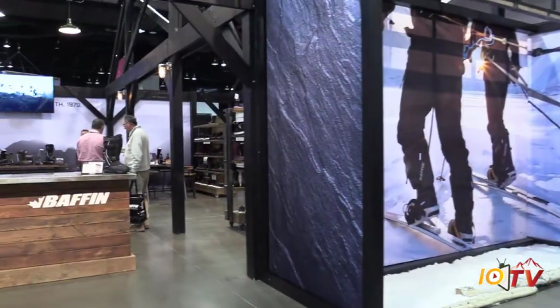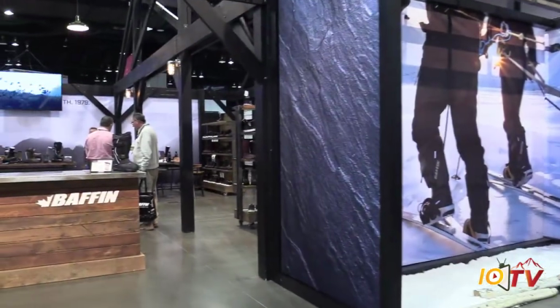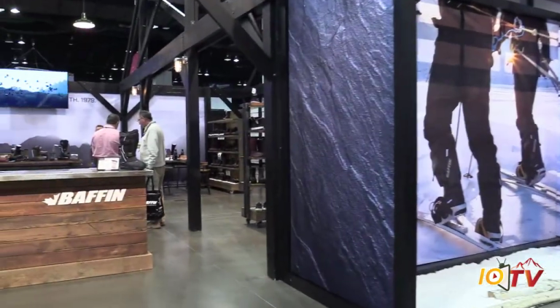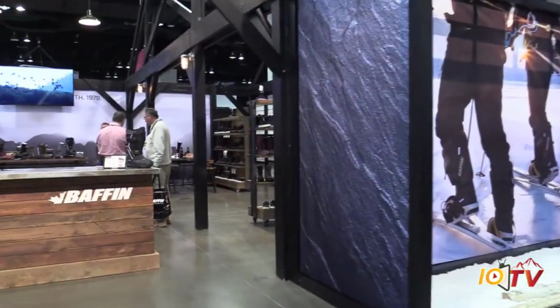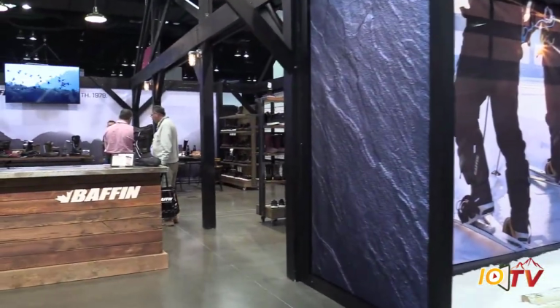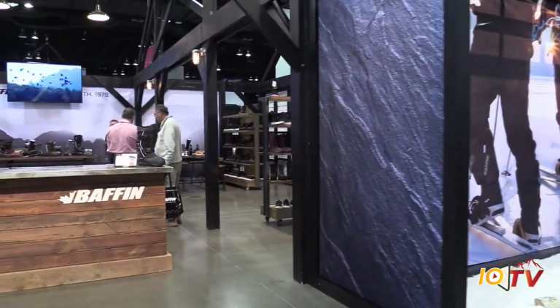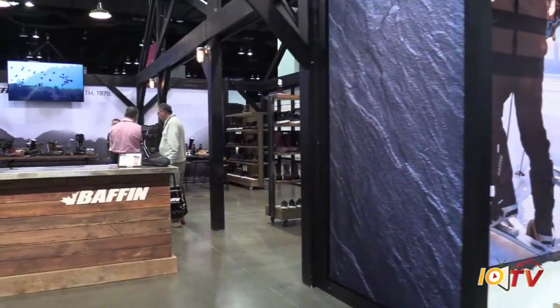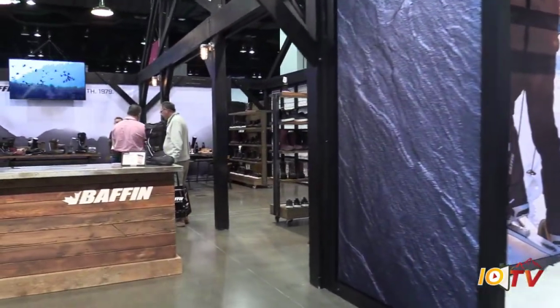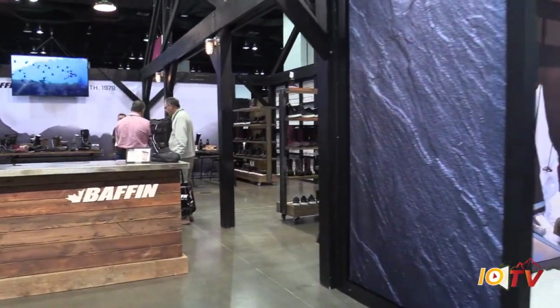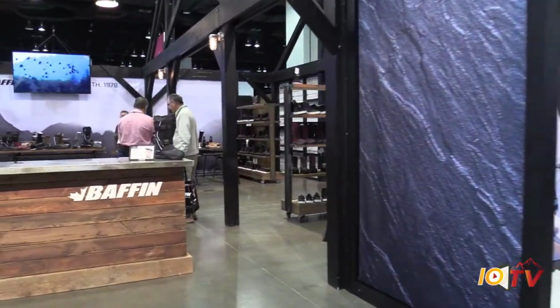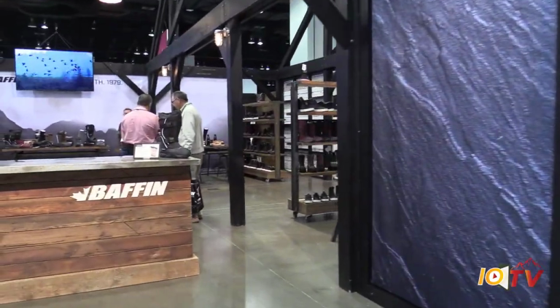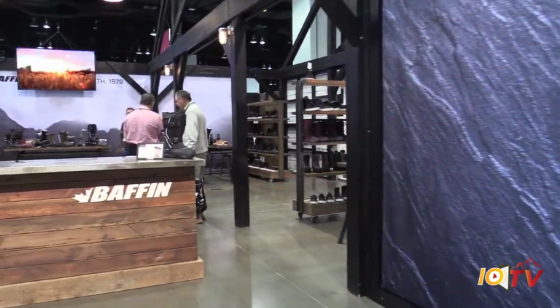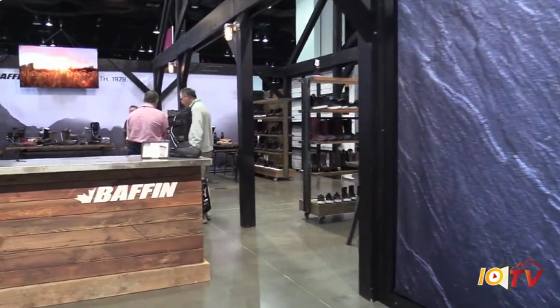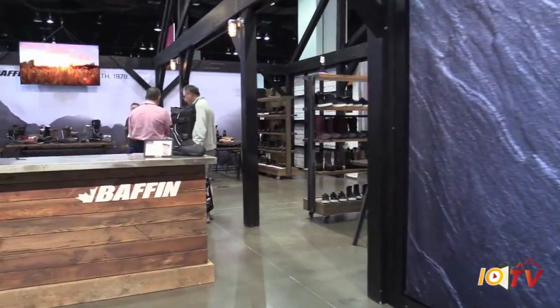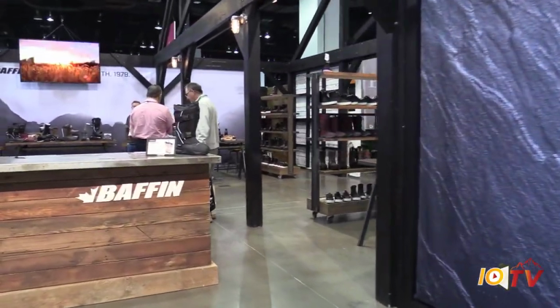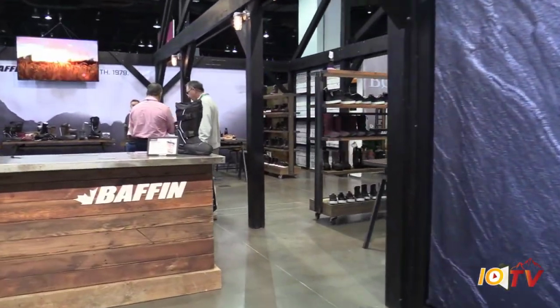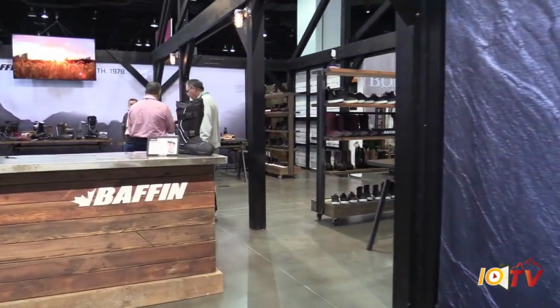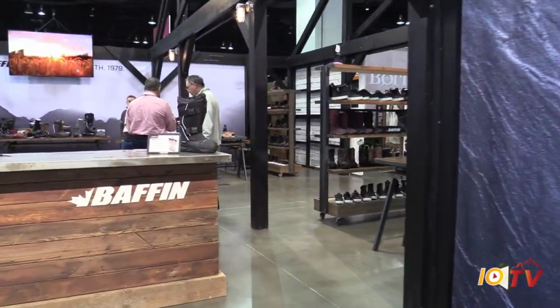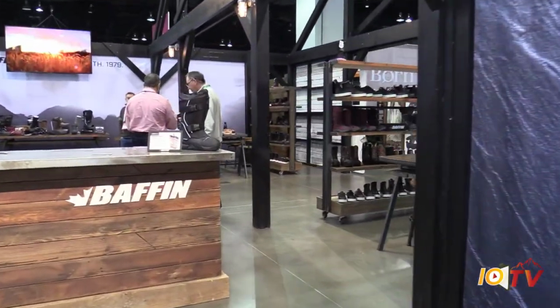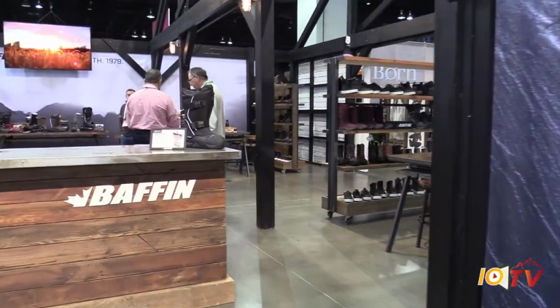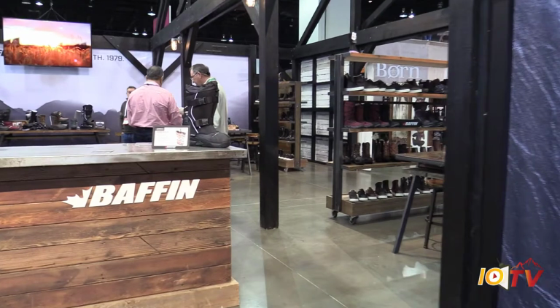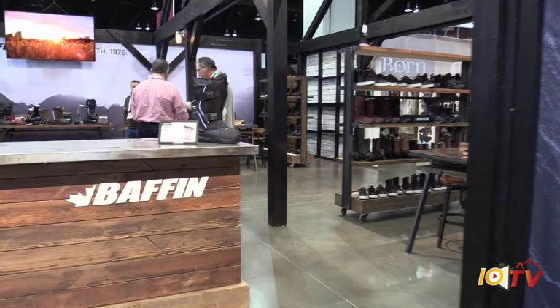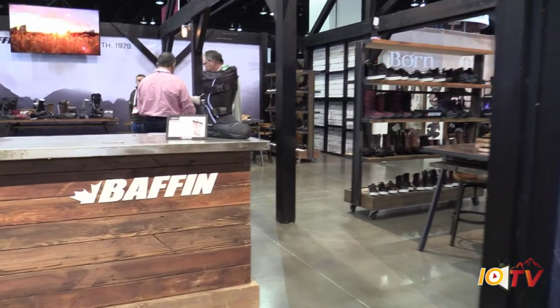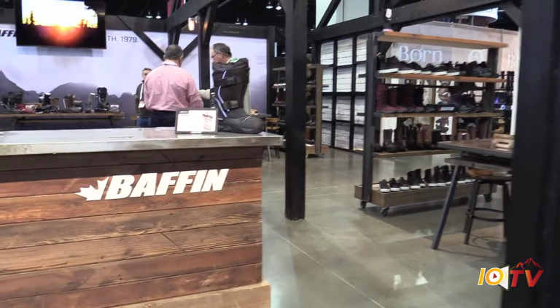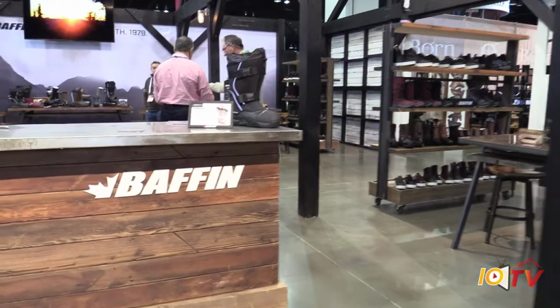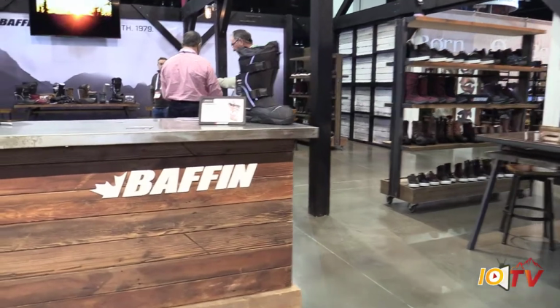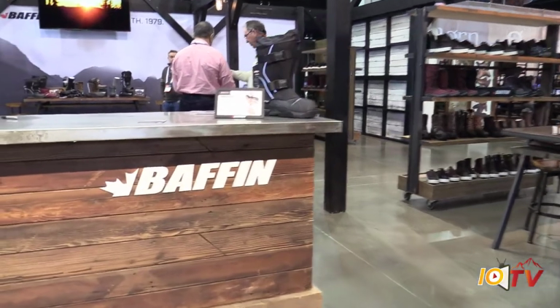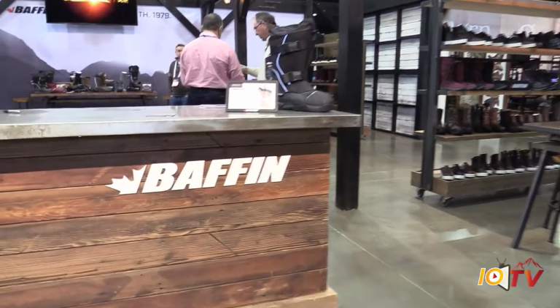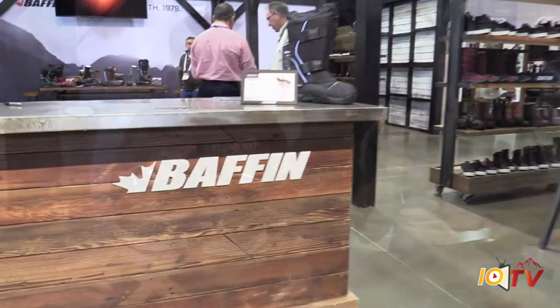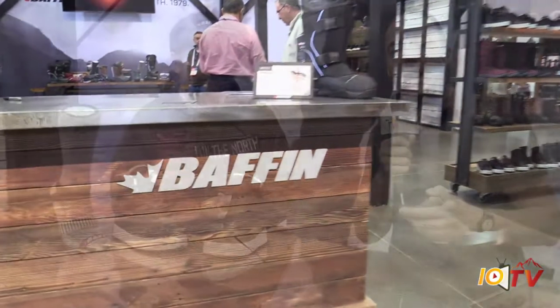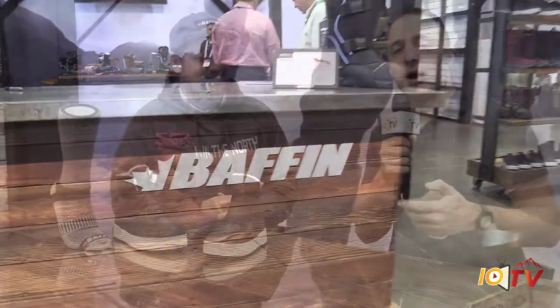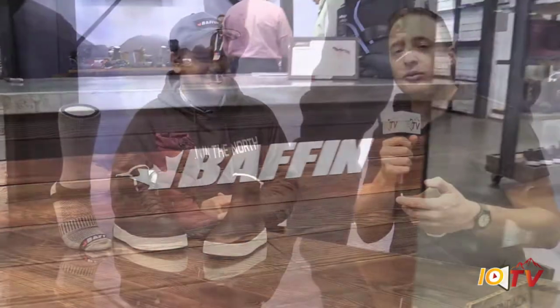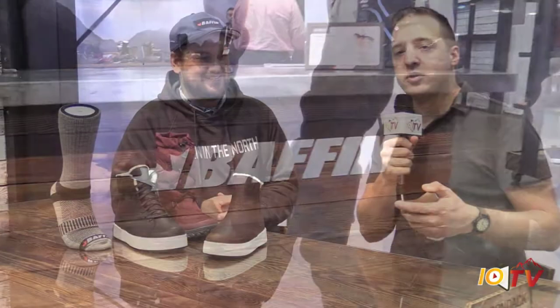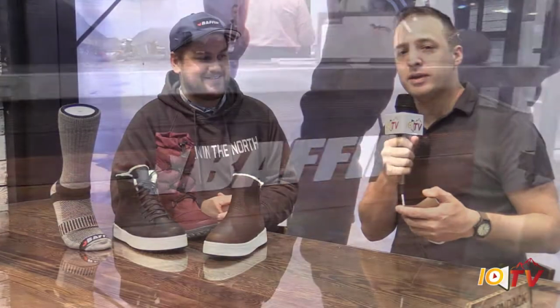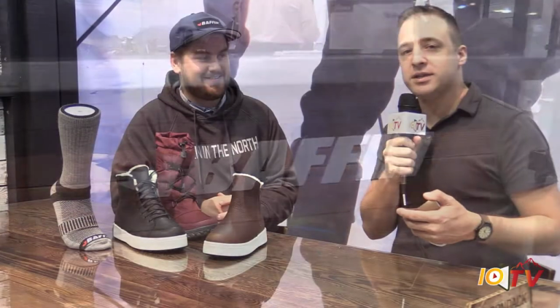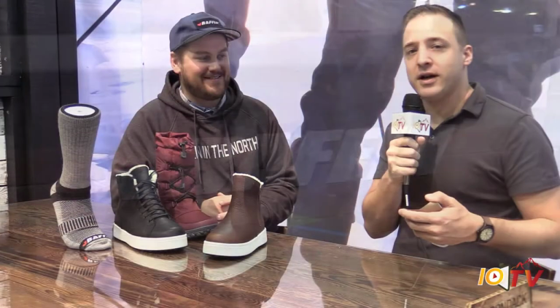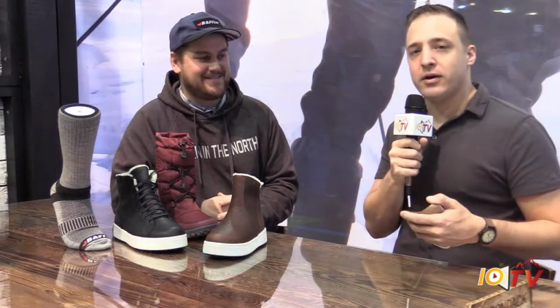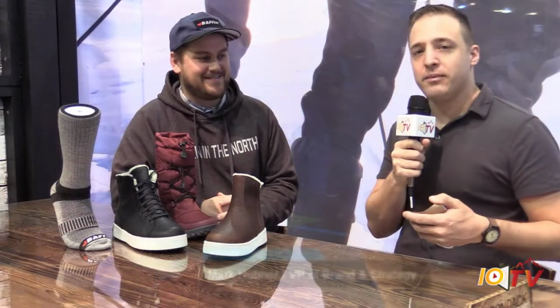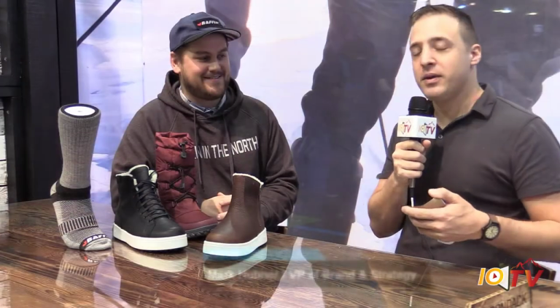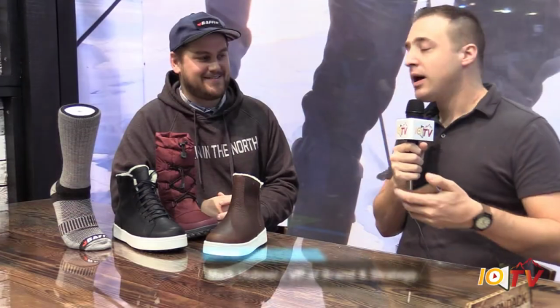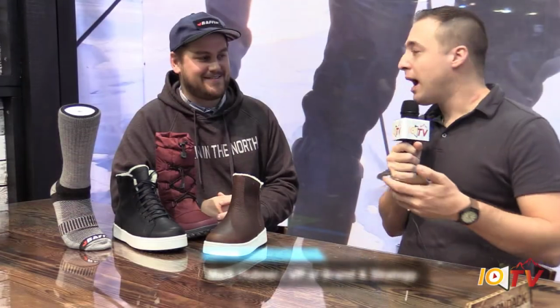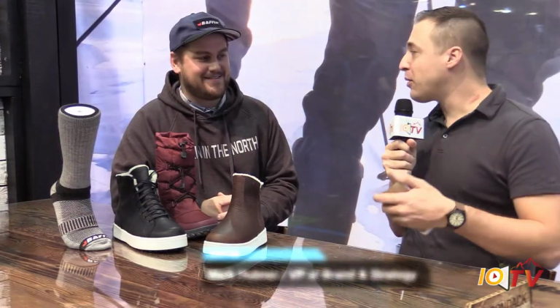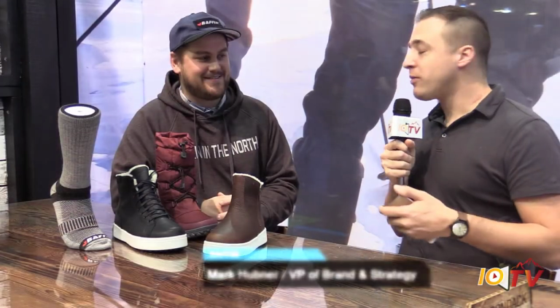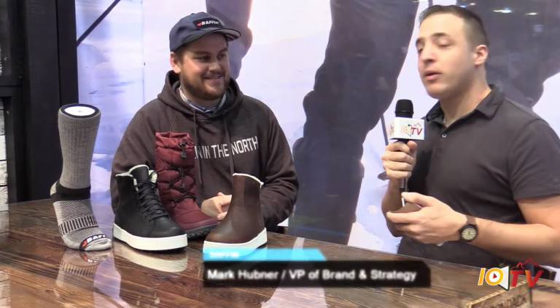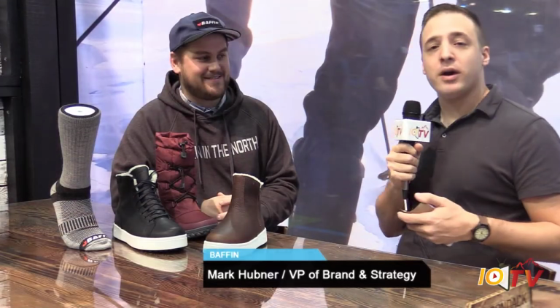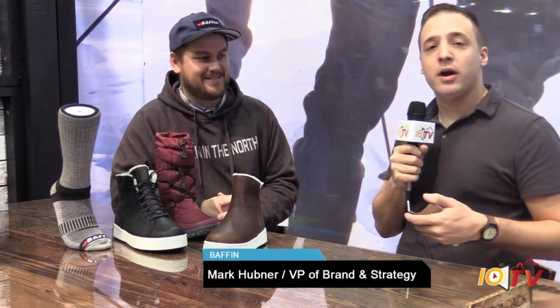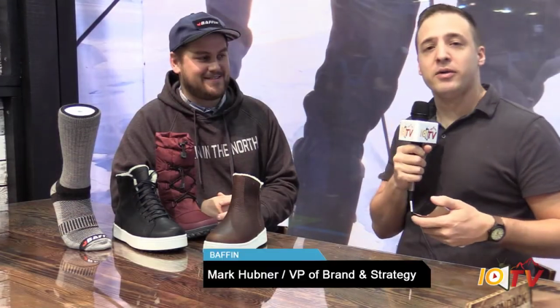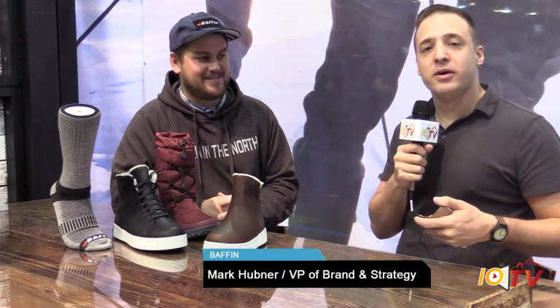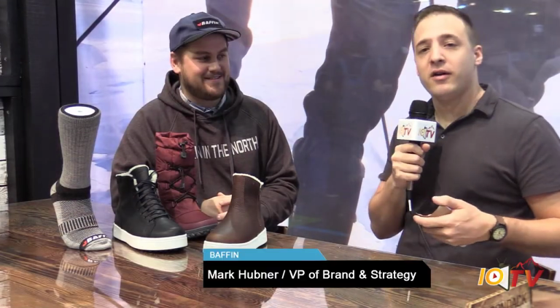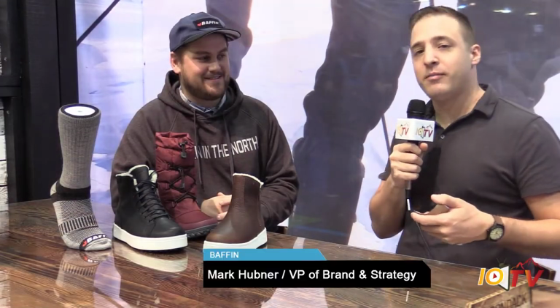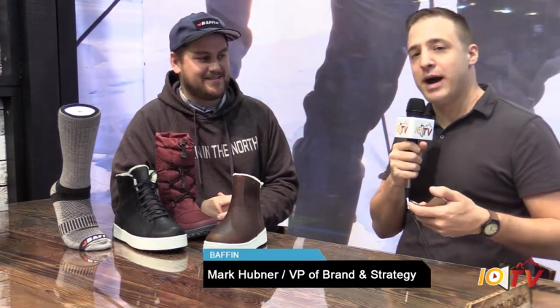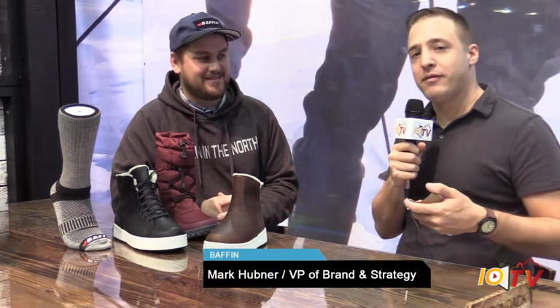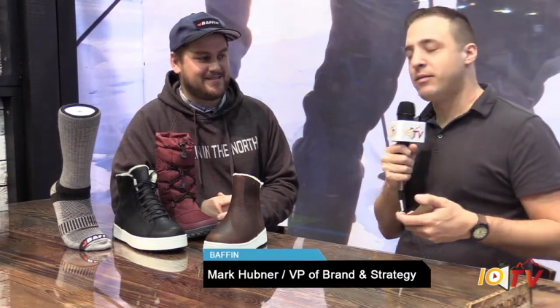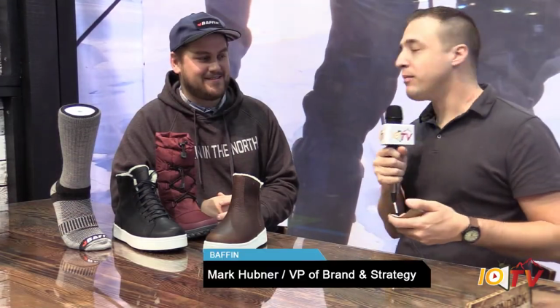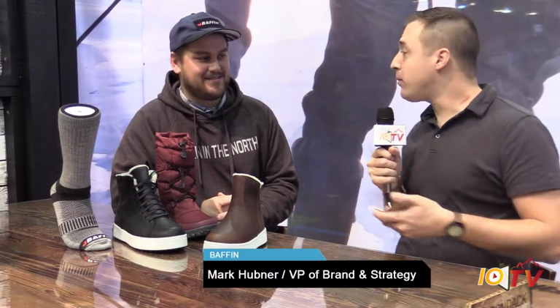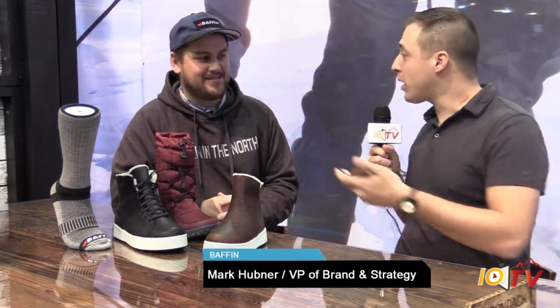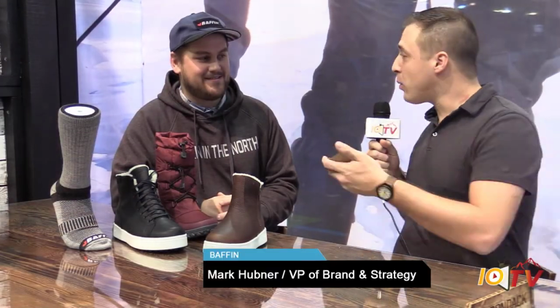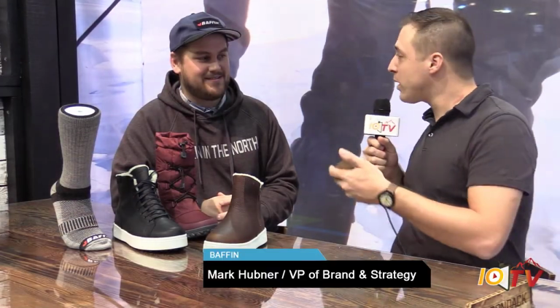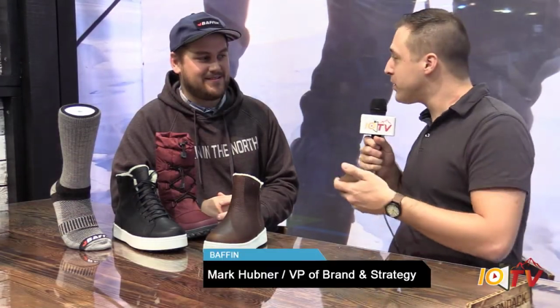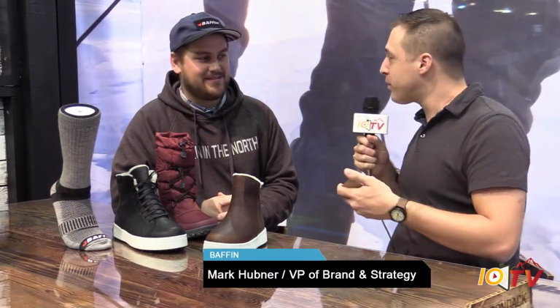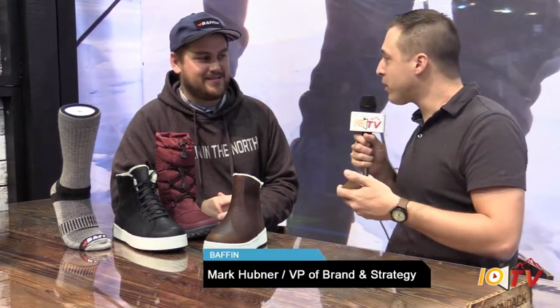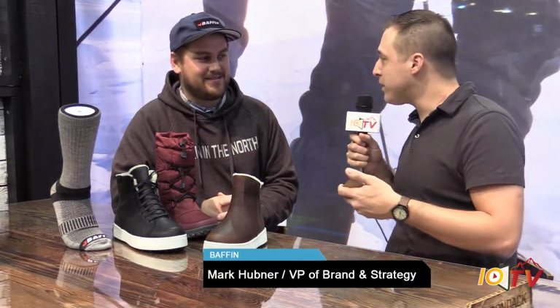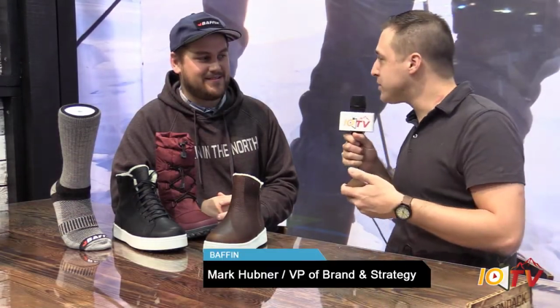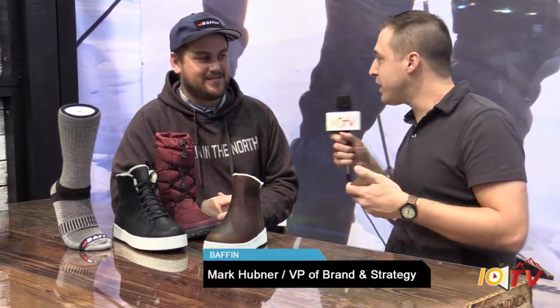Hi, you're watching IOTV. We're here in Denver, Colorado at Outdoor Retailer. I'm with Mark Hubner of Baffin. Mark, welcome to the program today.